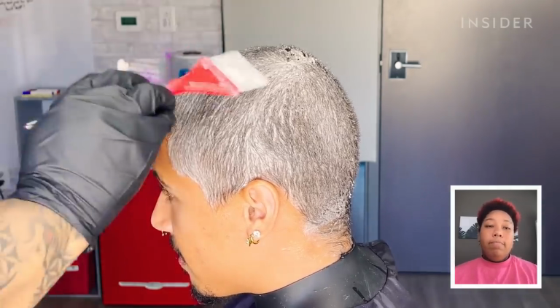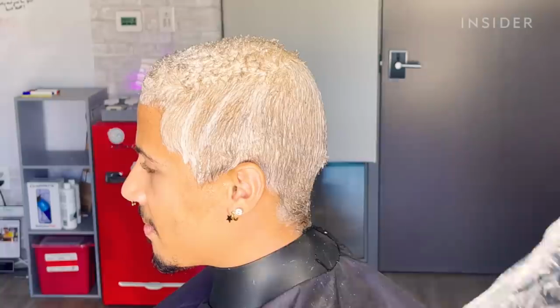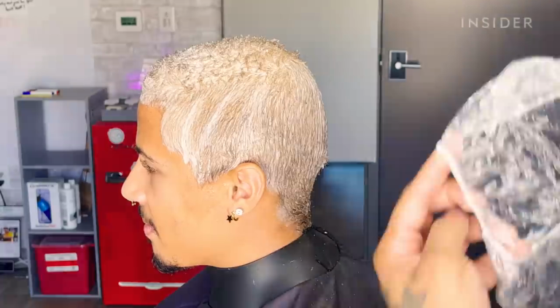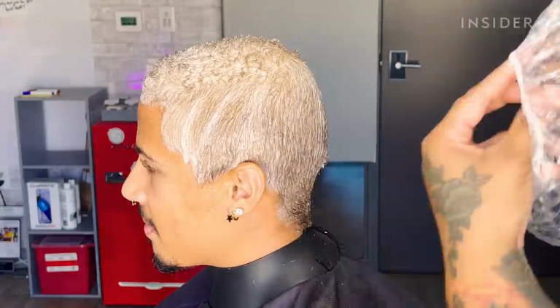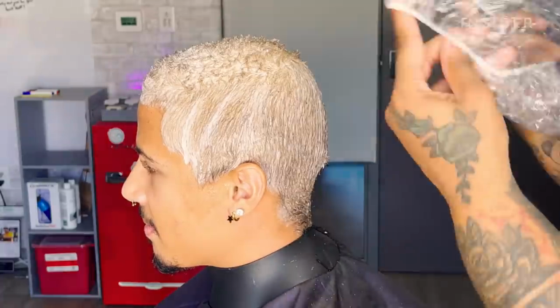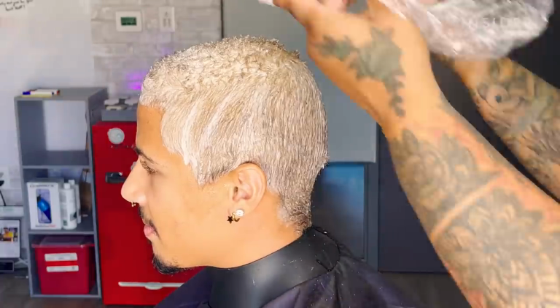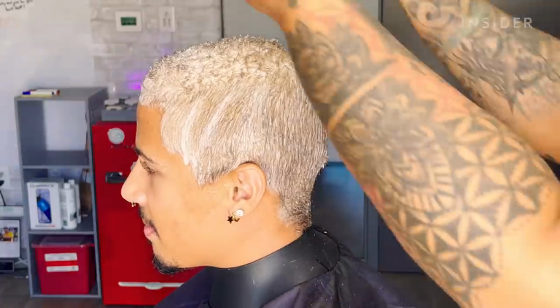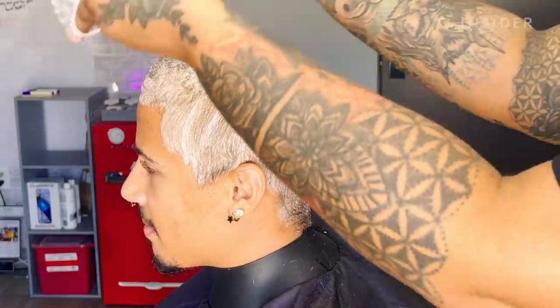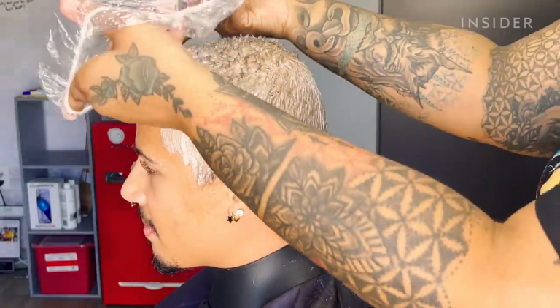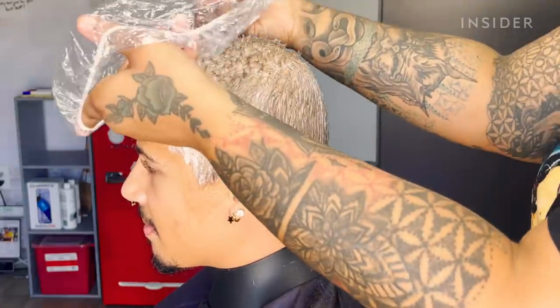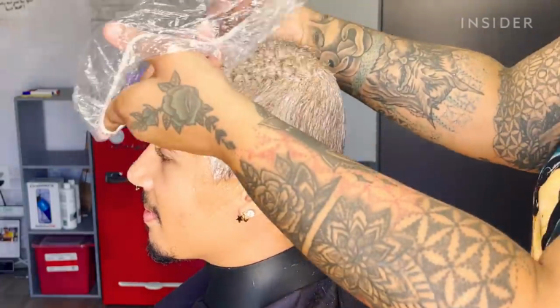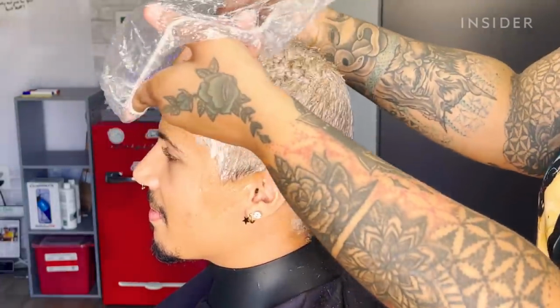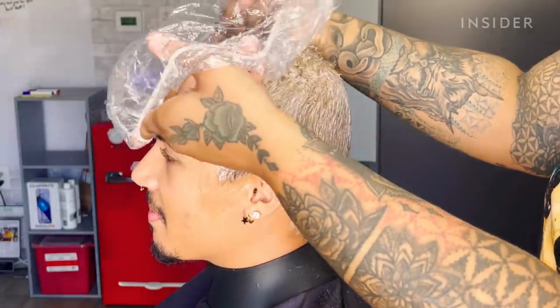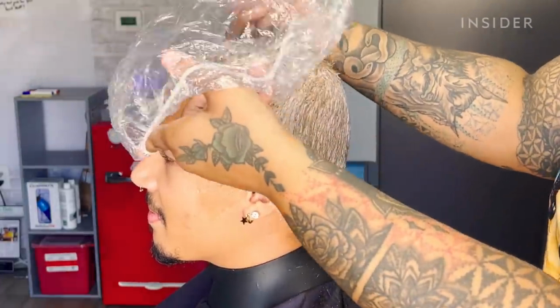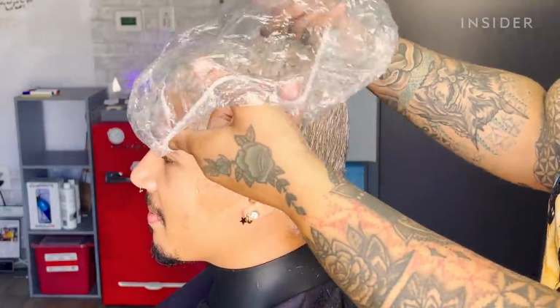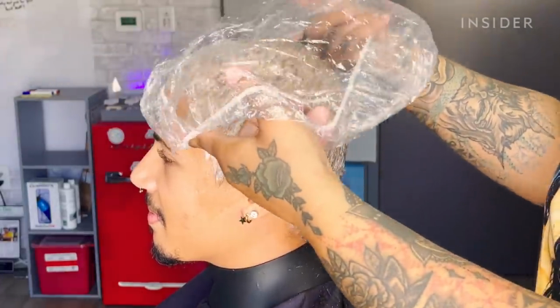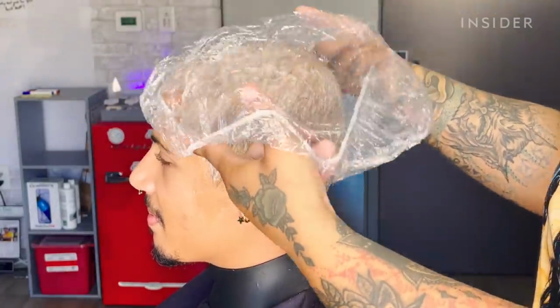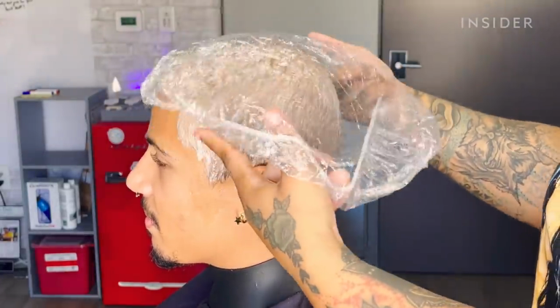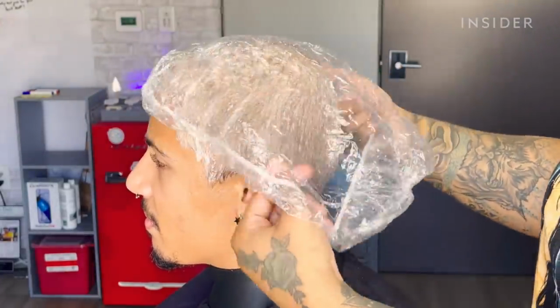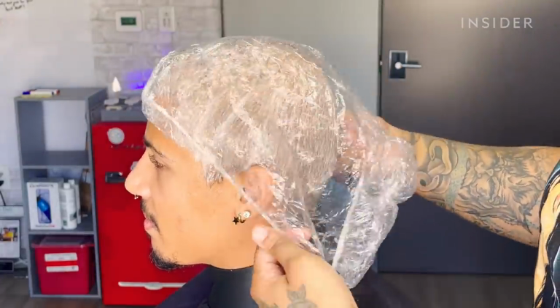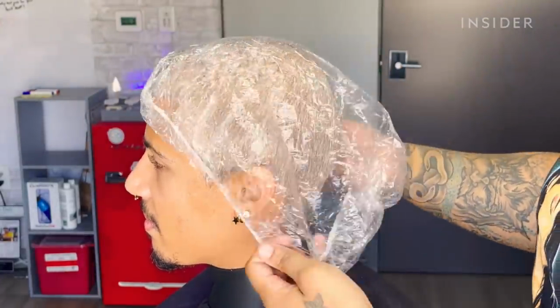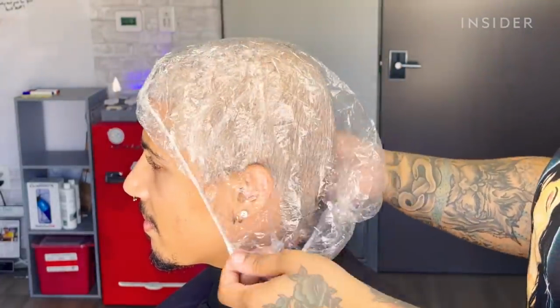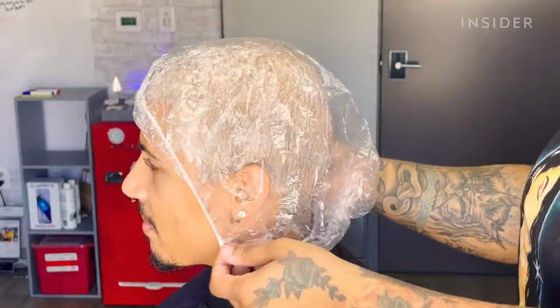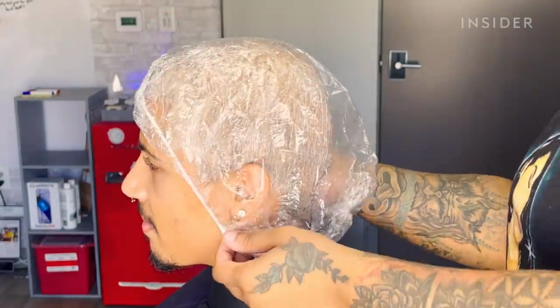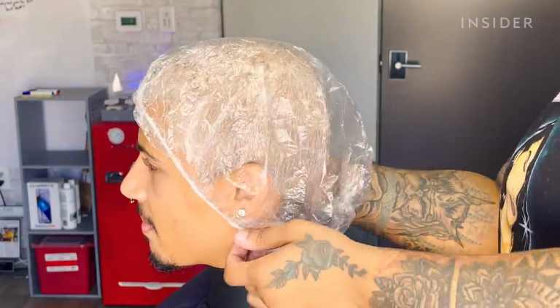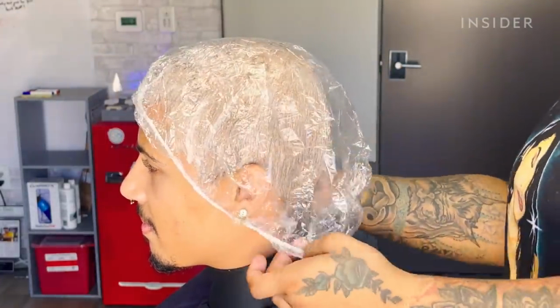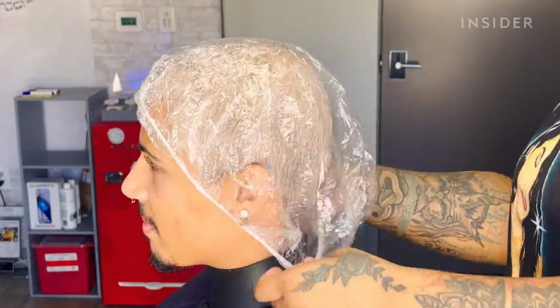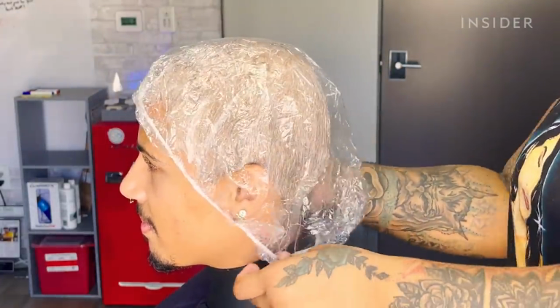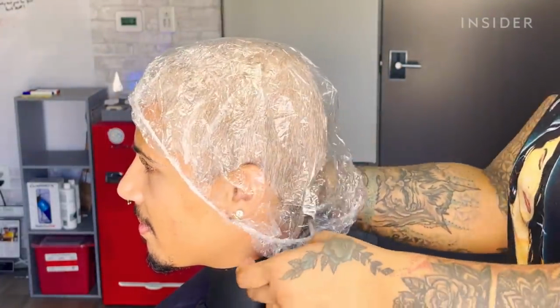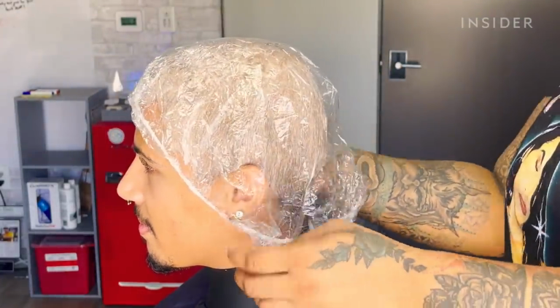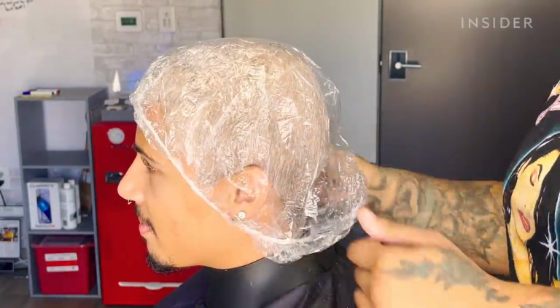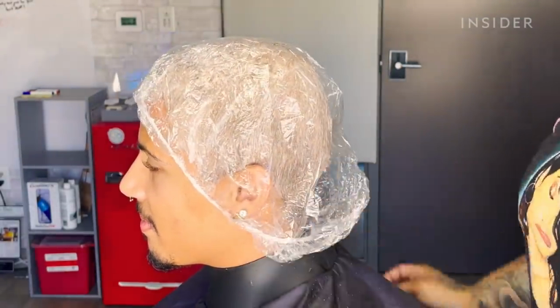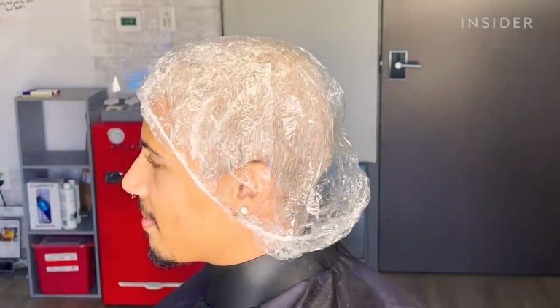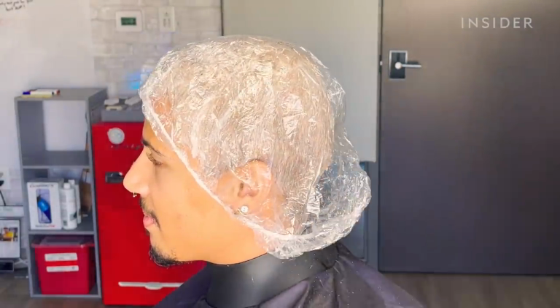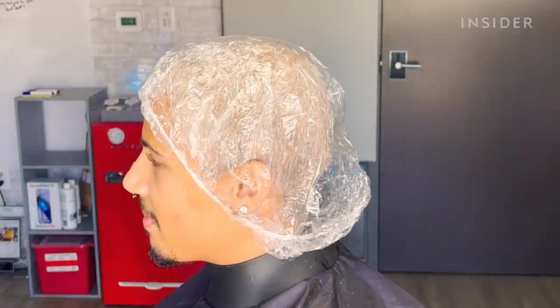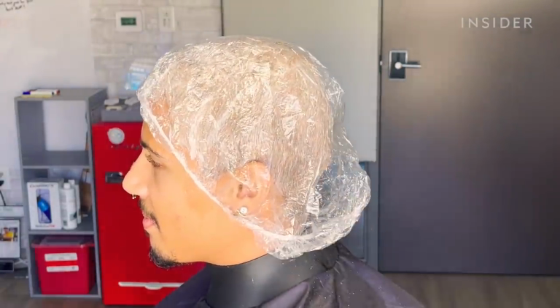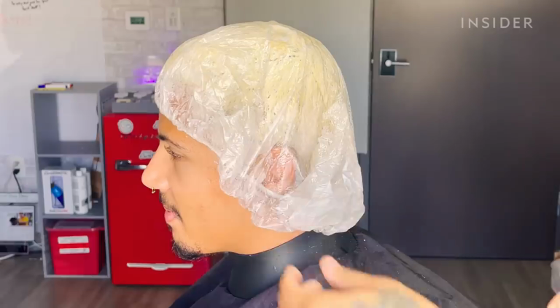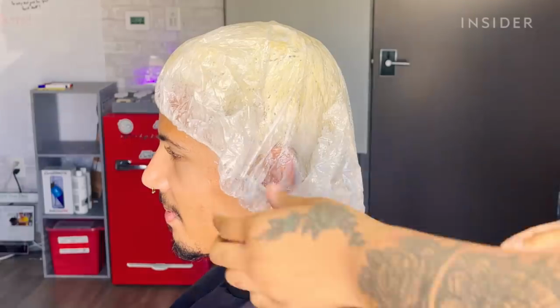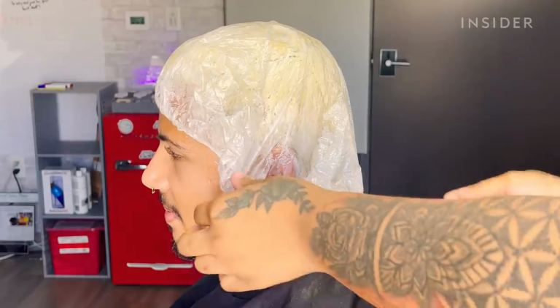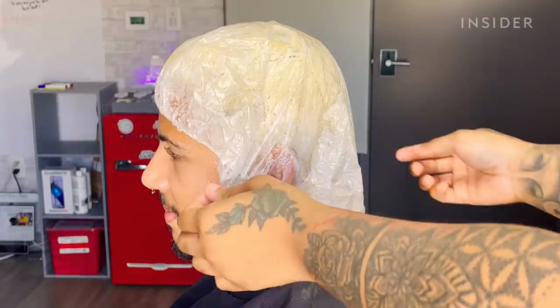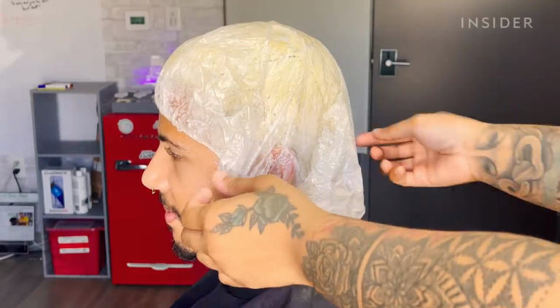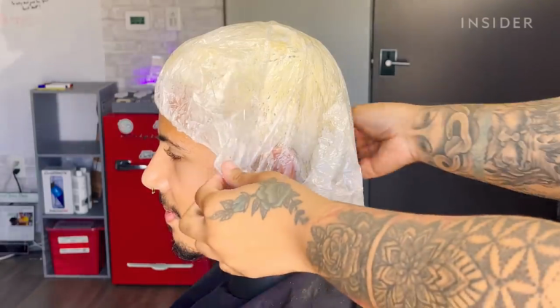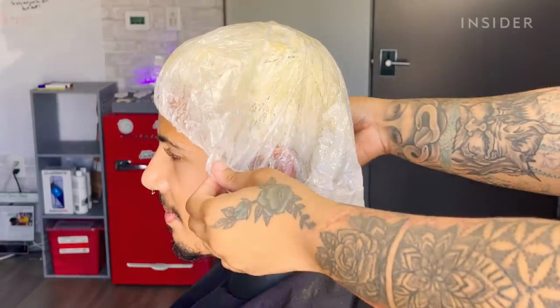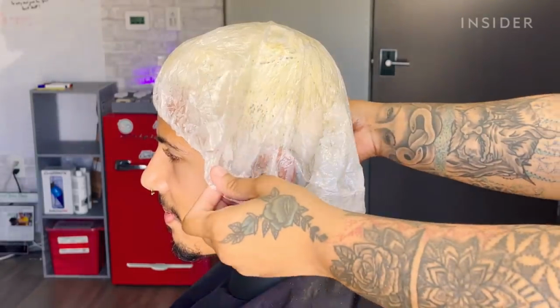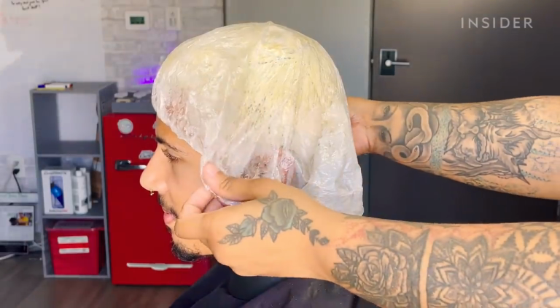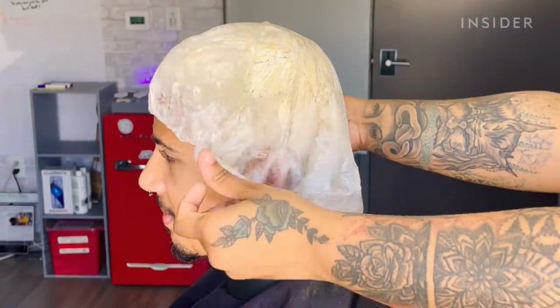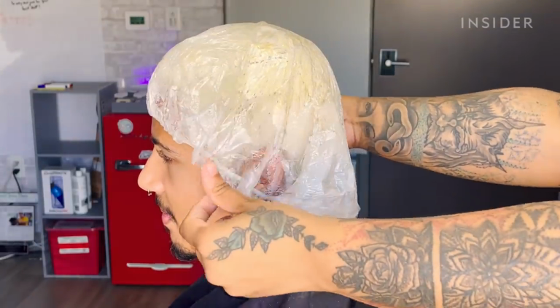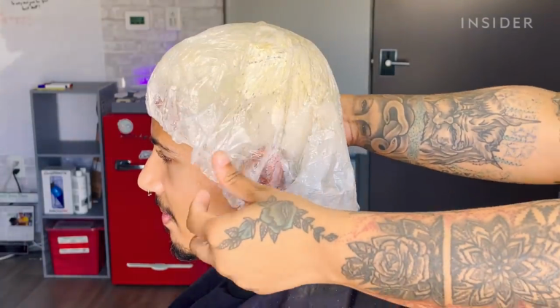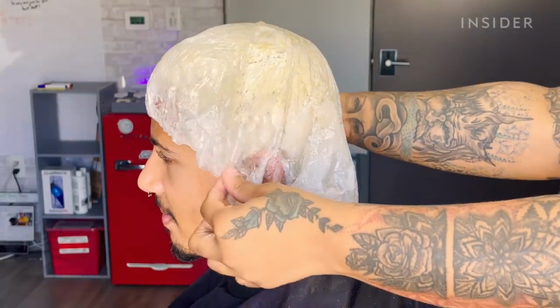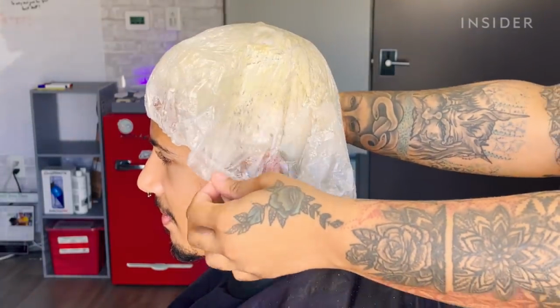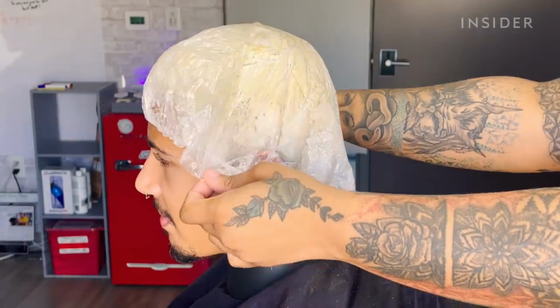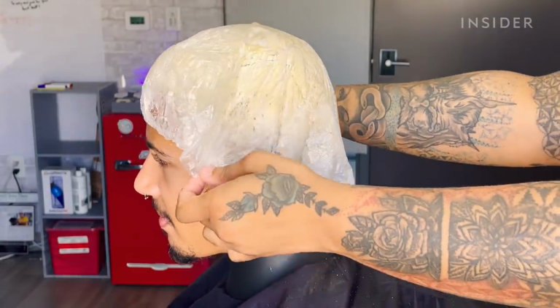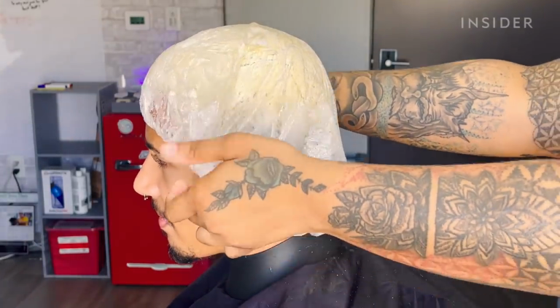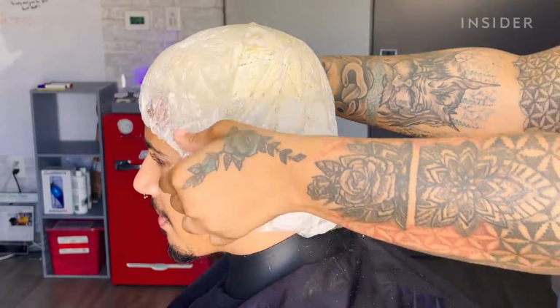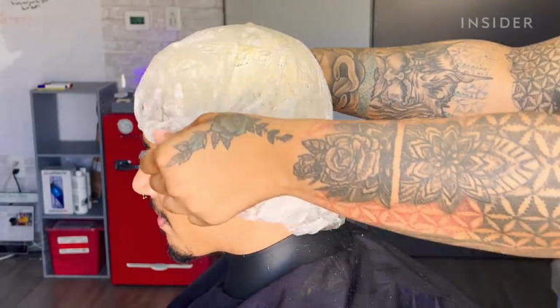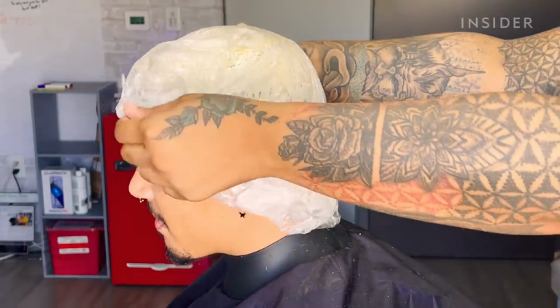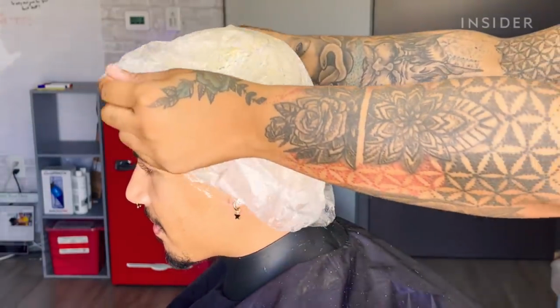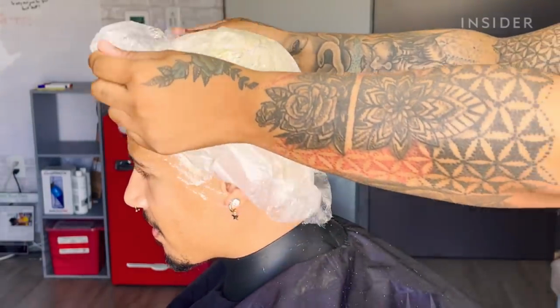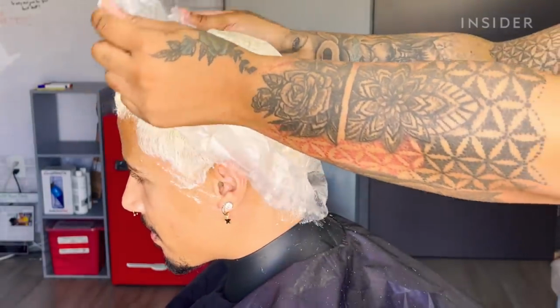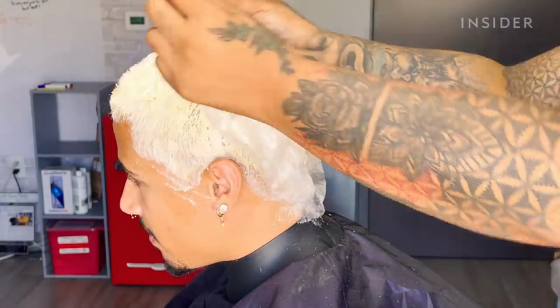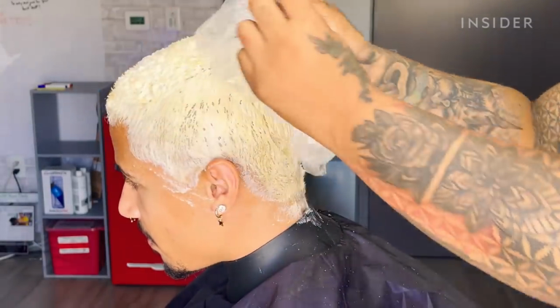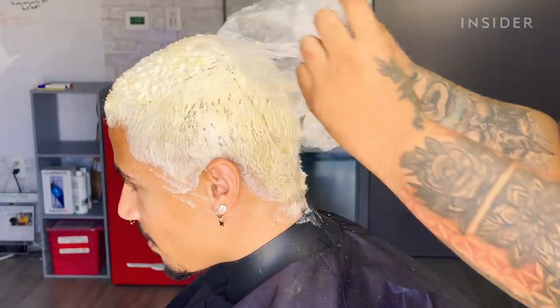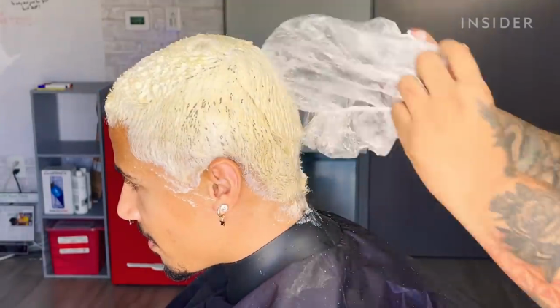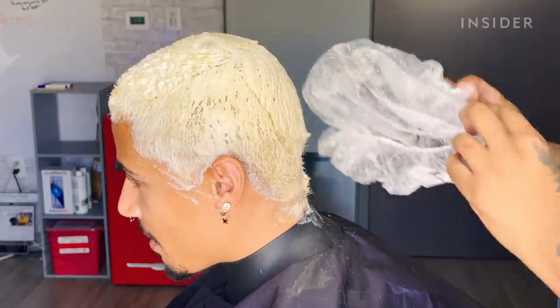I put the shower cap on to accelerate the process. The heat that's trapped in there will help it process faster. Heat tends to make bleaching go a lot quicker.